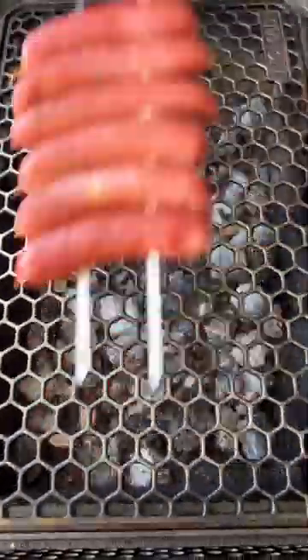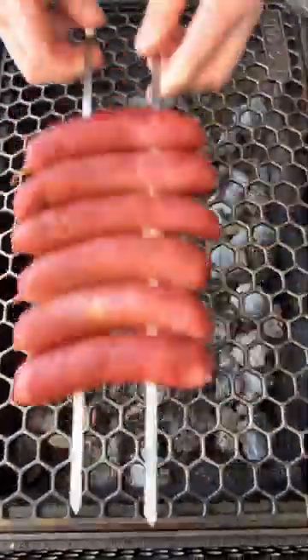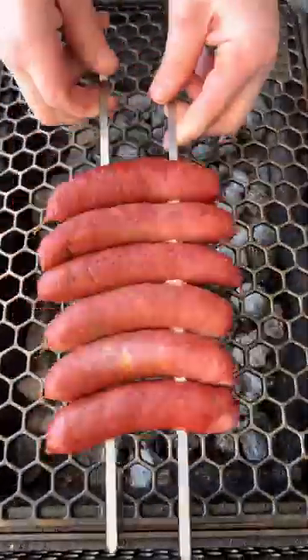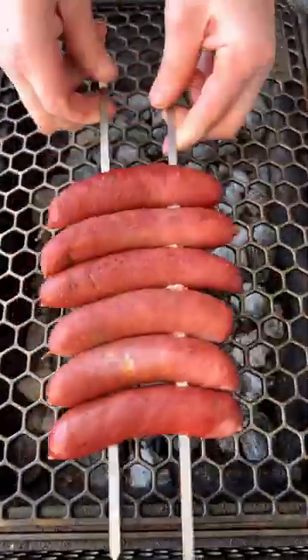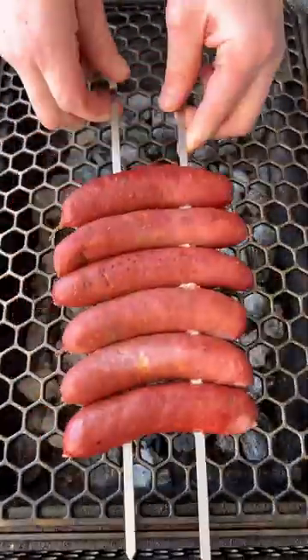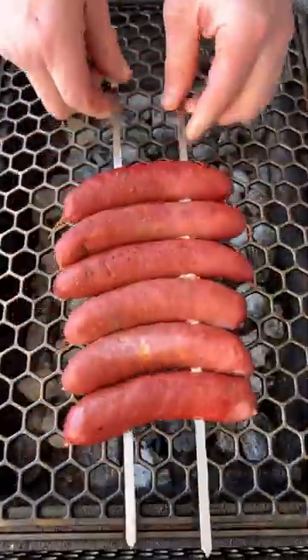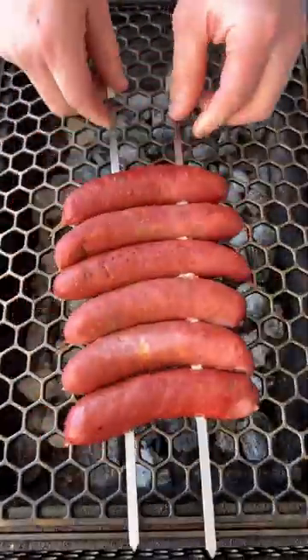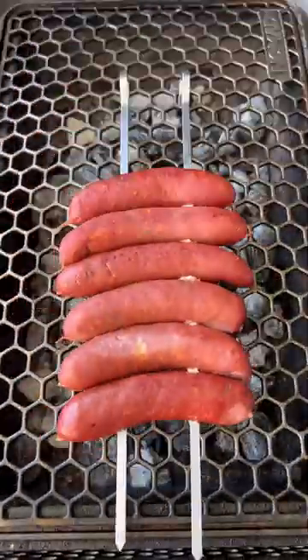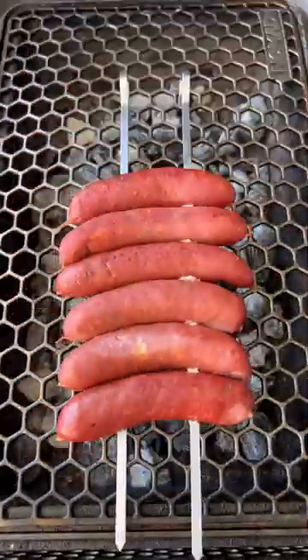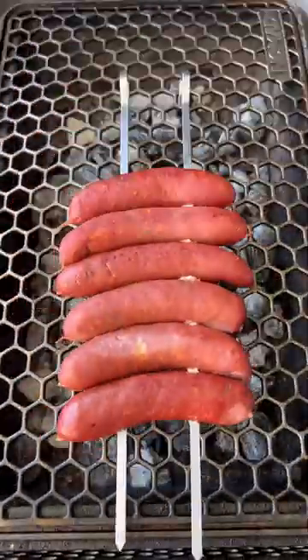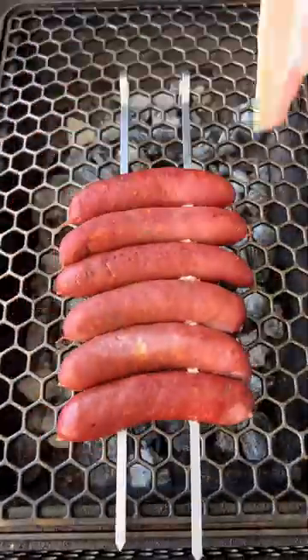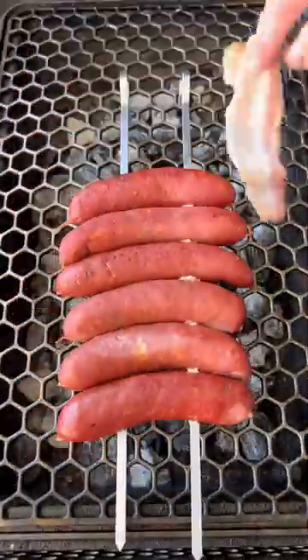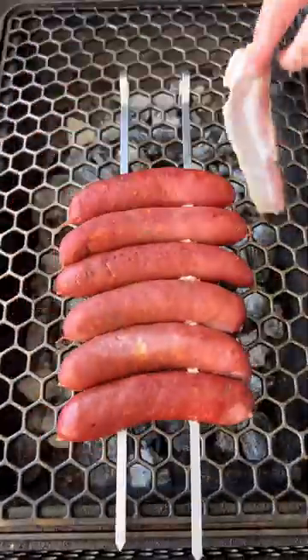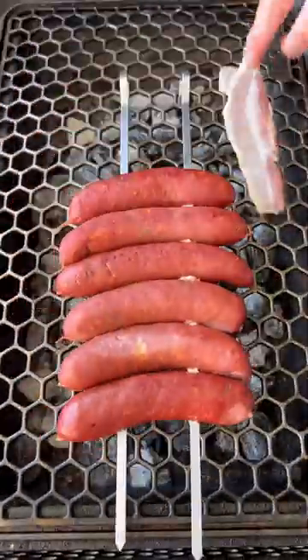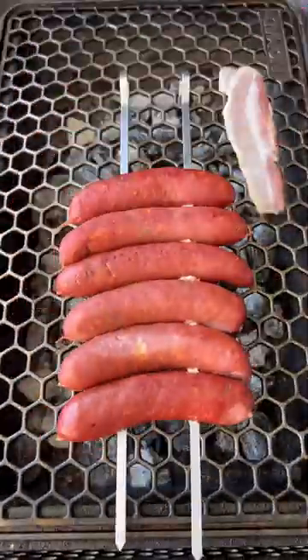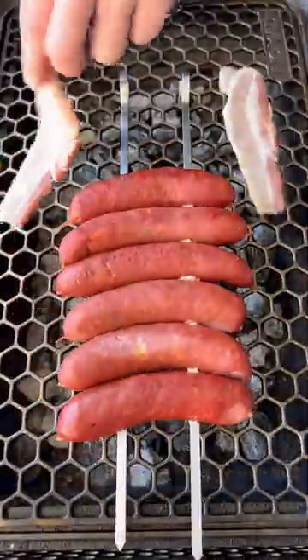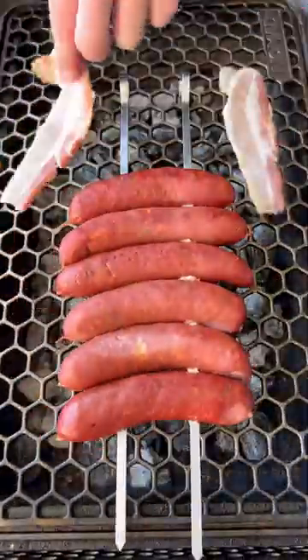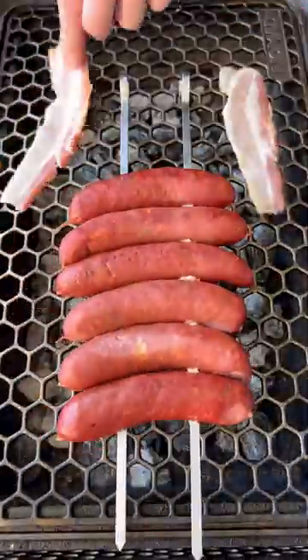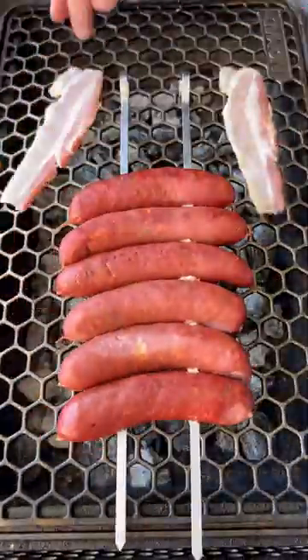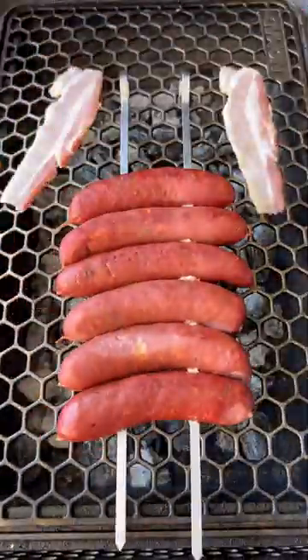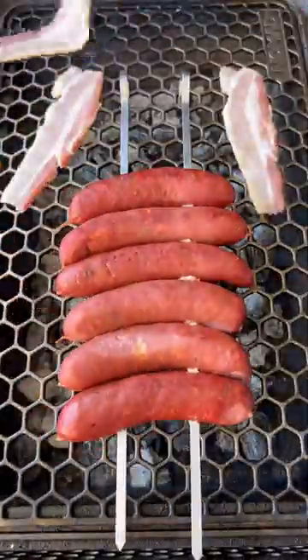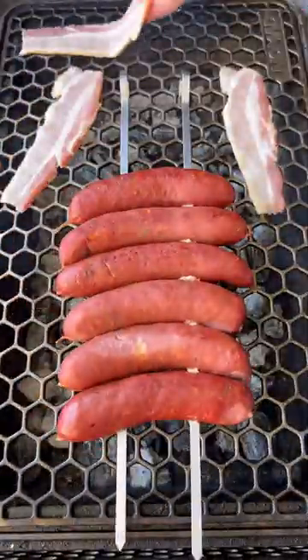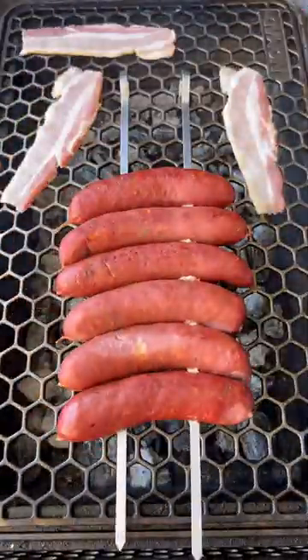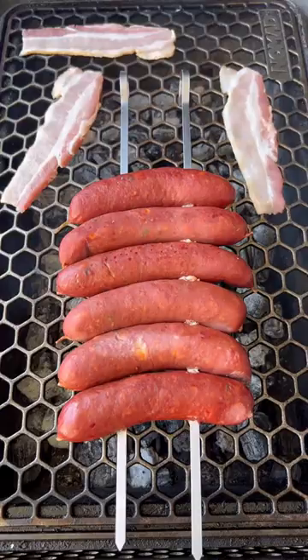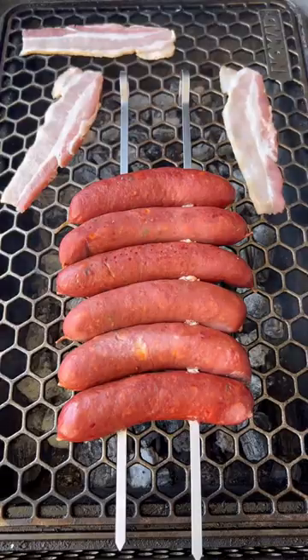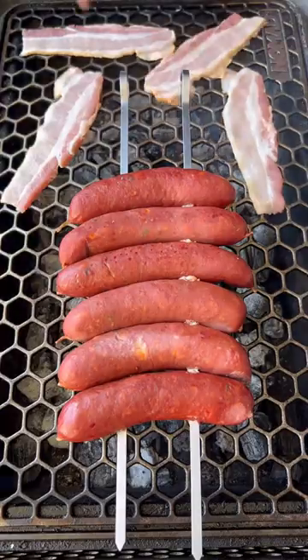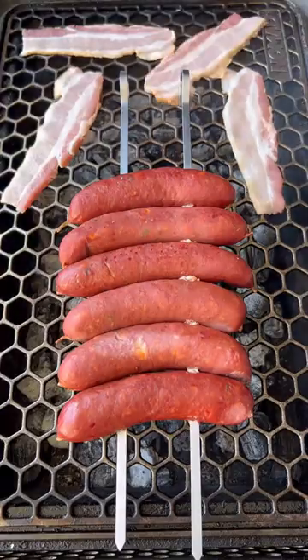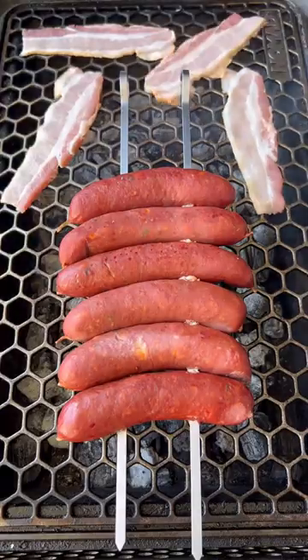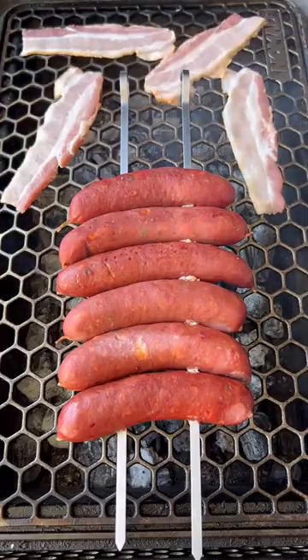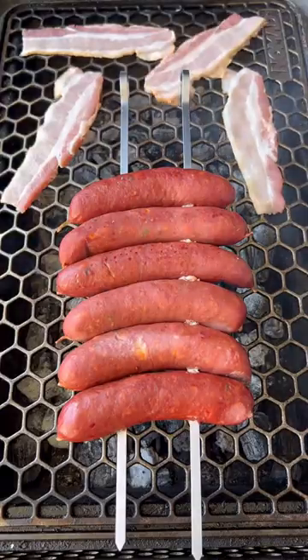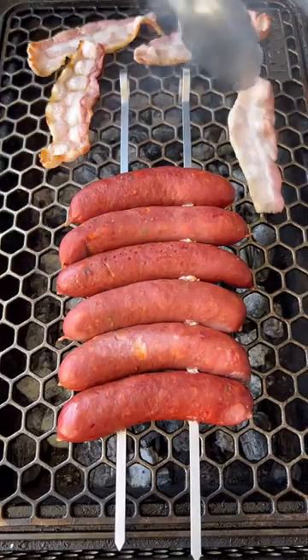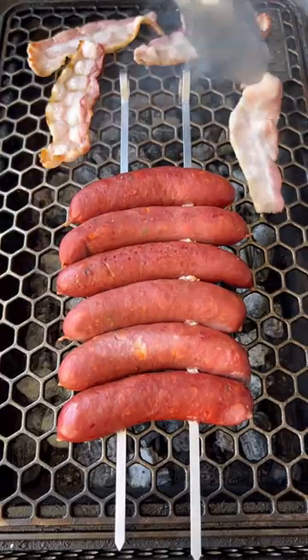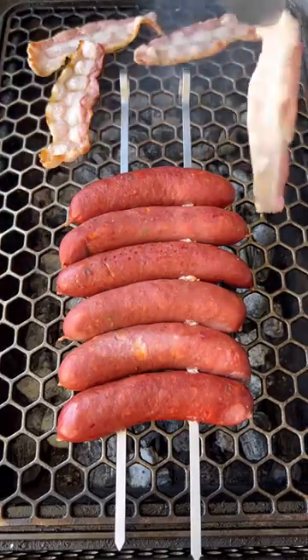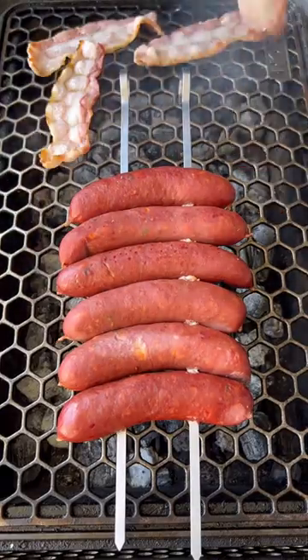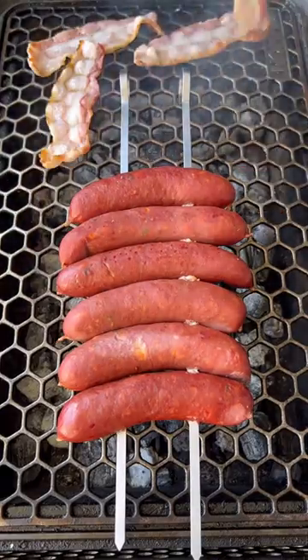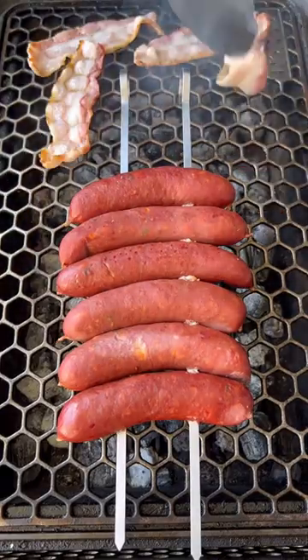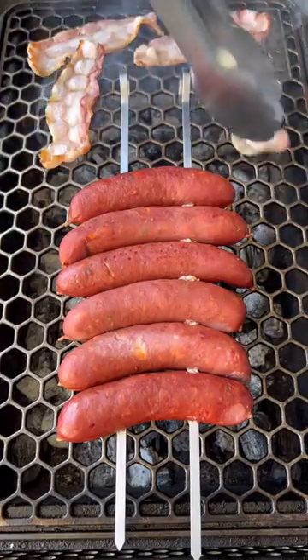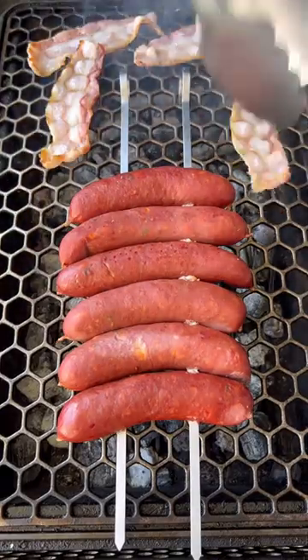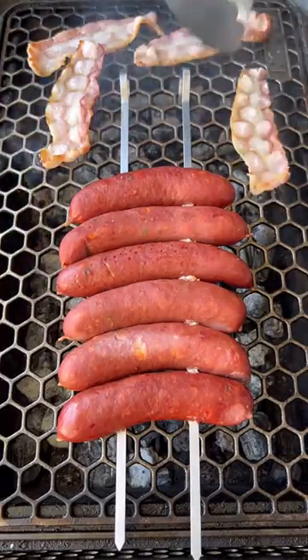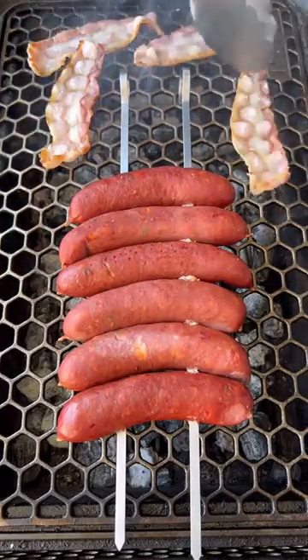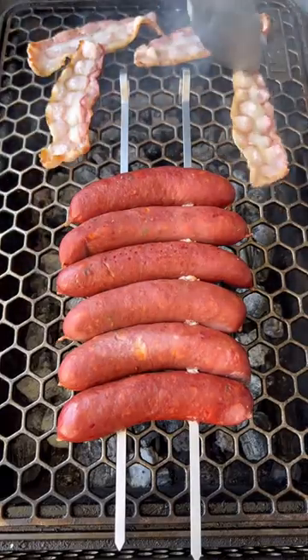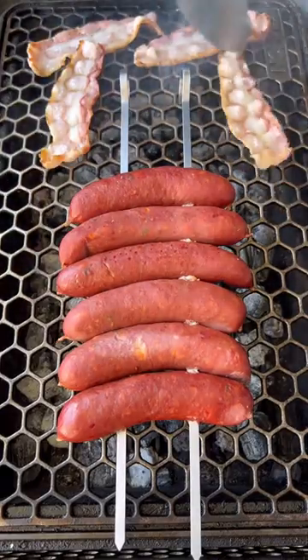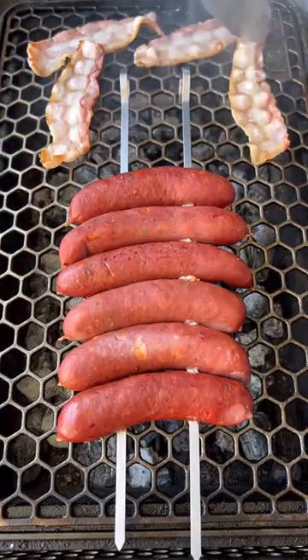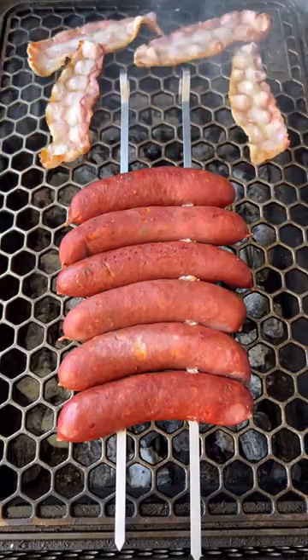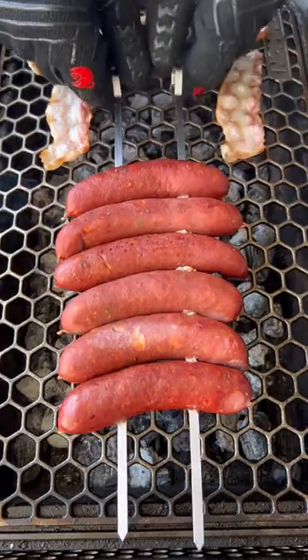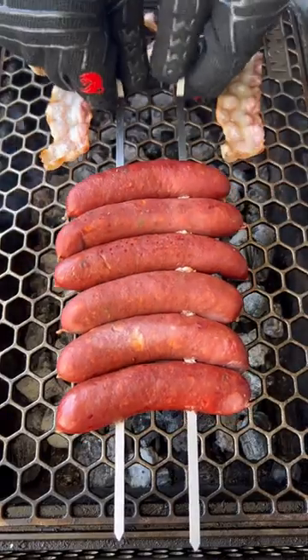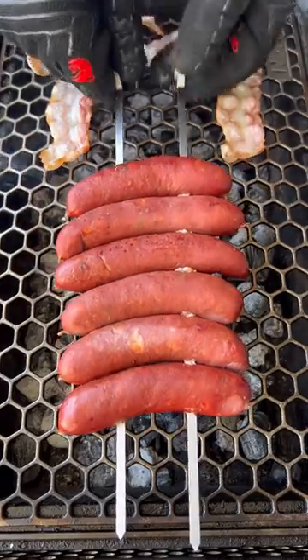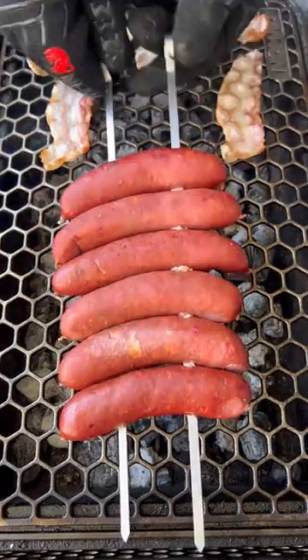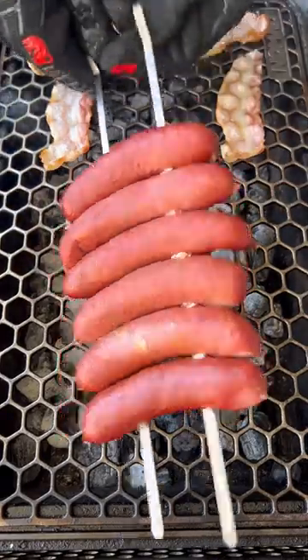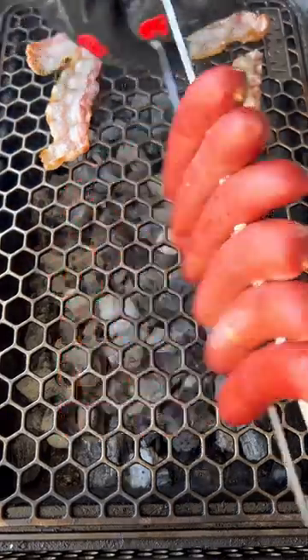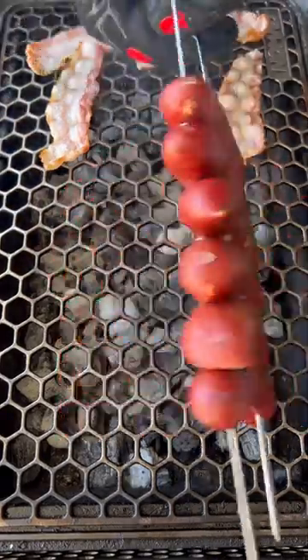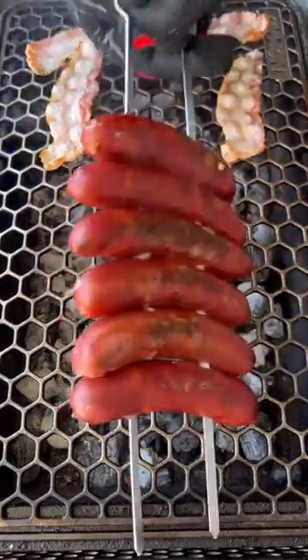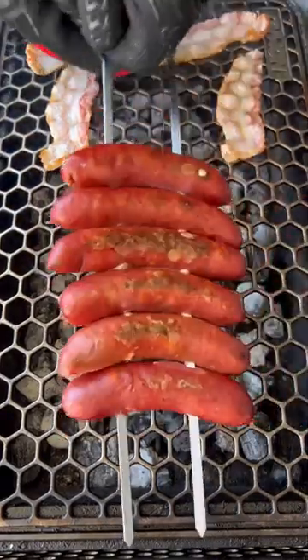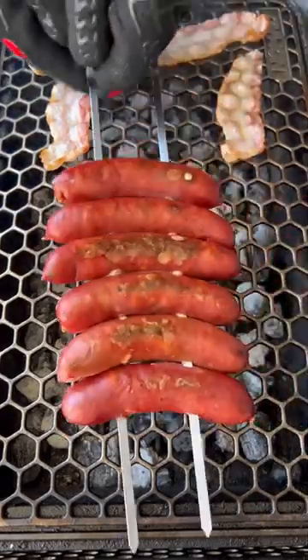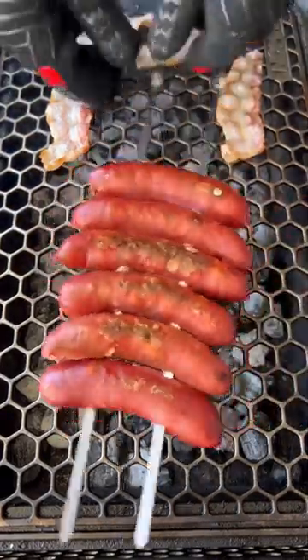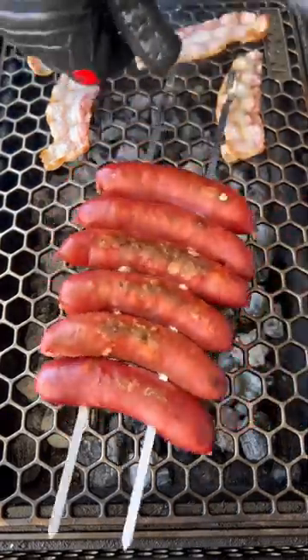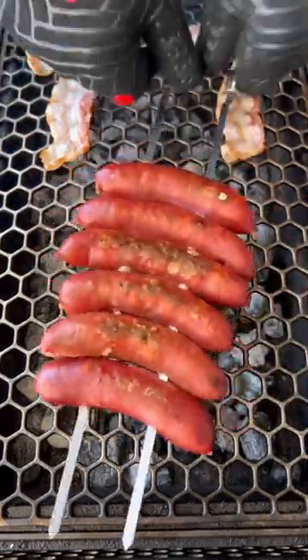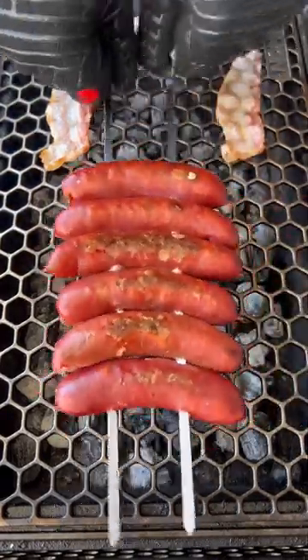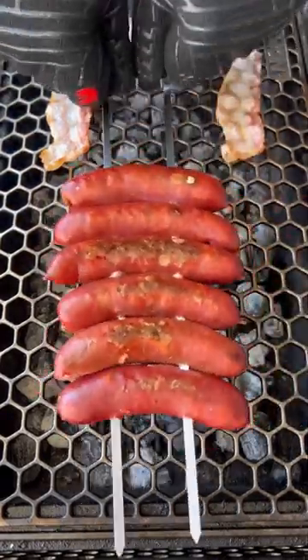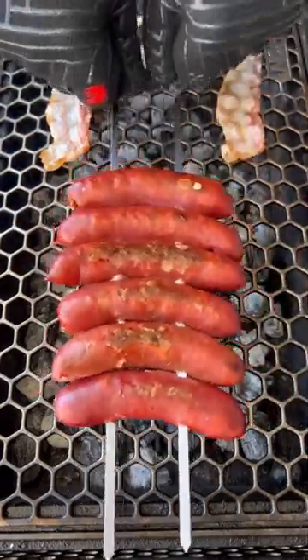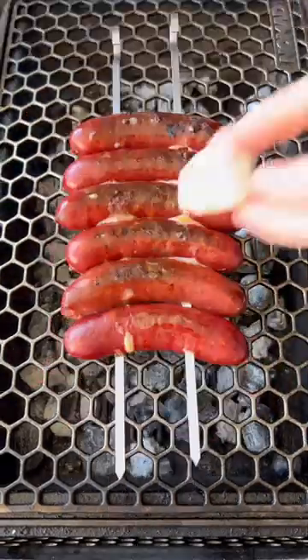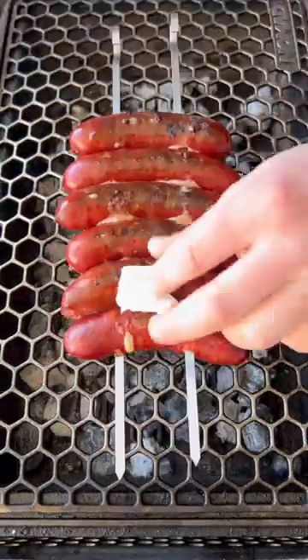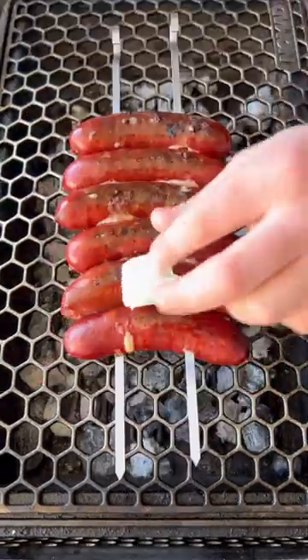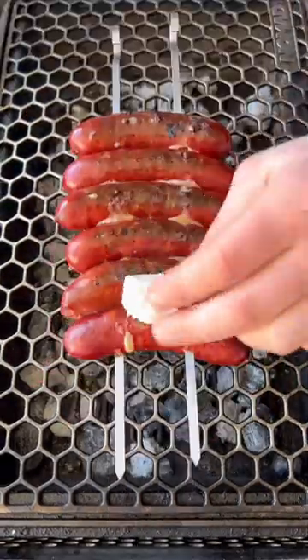Get your skewered brats on the grill, then we're going to grill up some bacon. Flip those brats every three minutes. After about ten minutes,